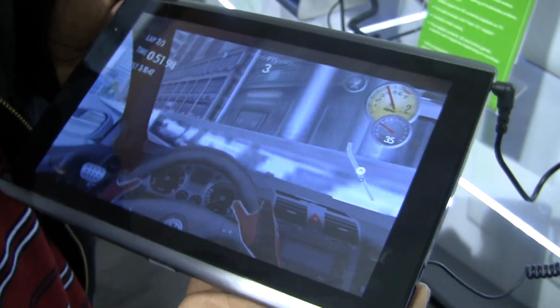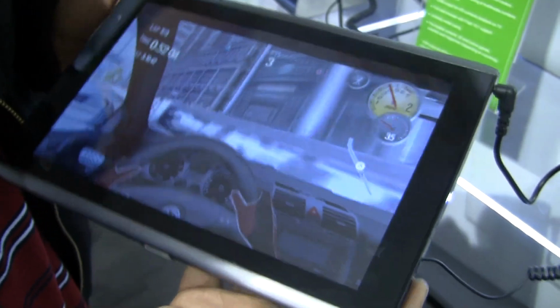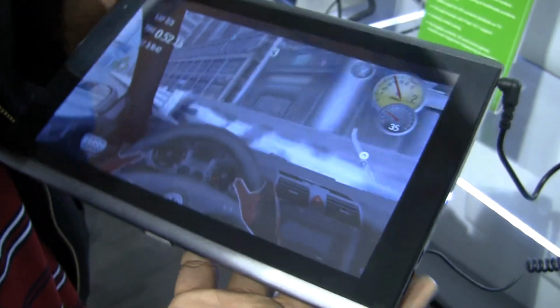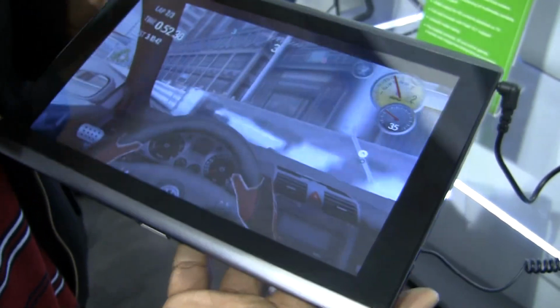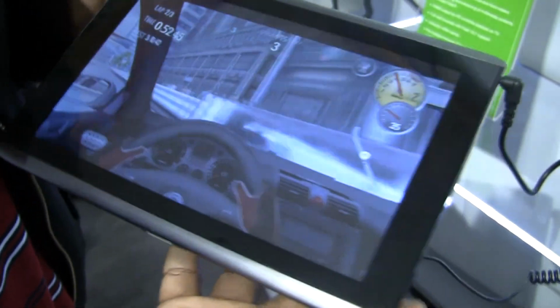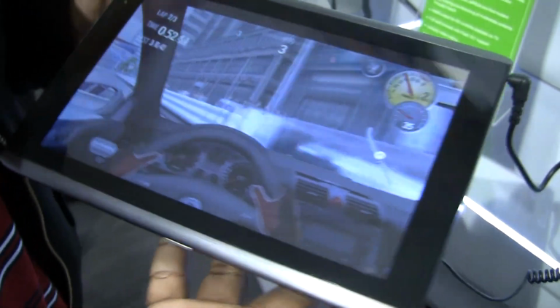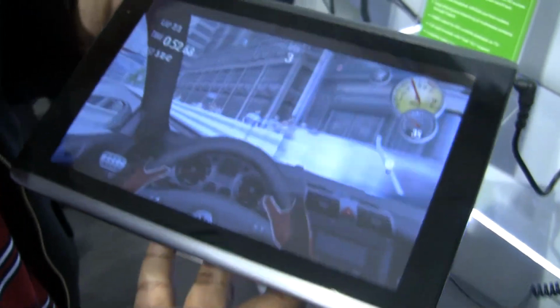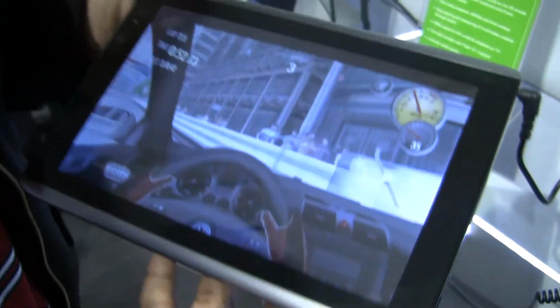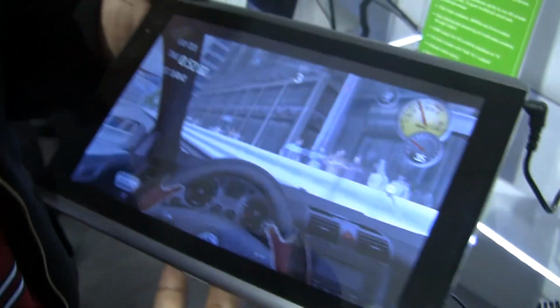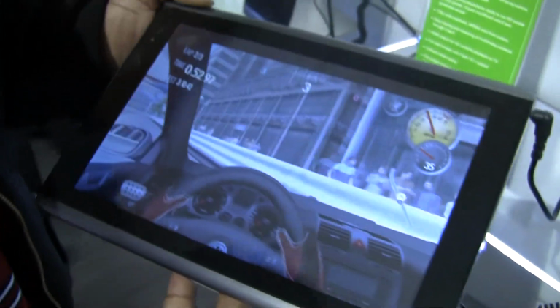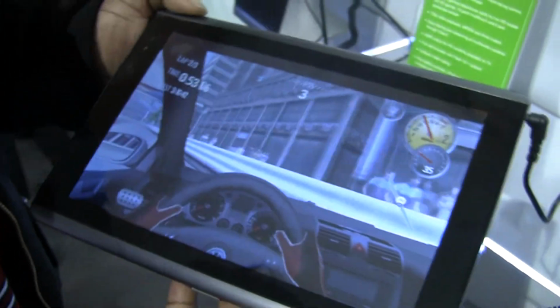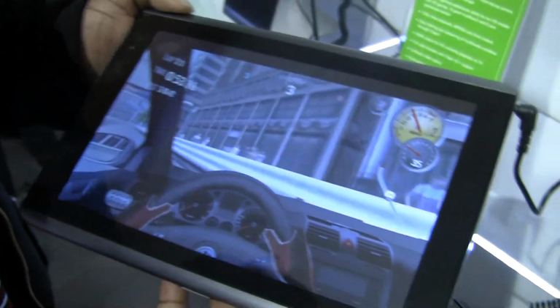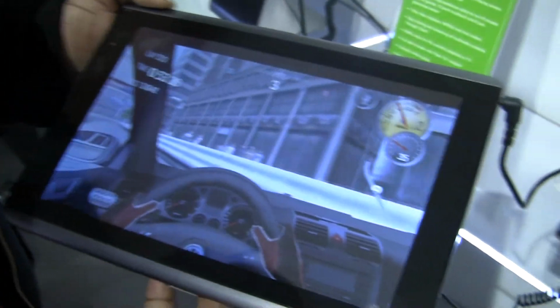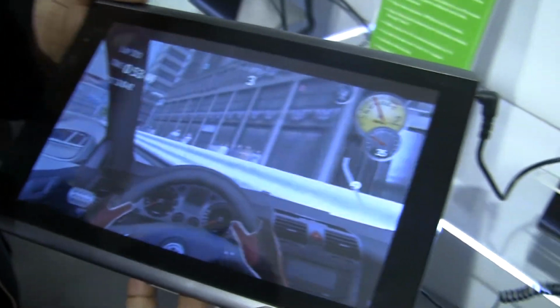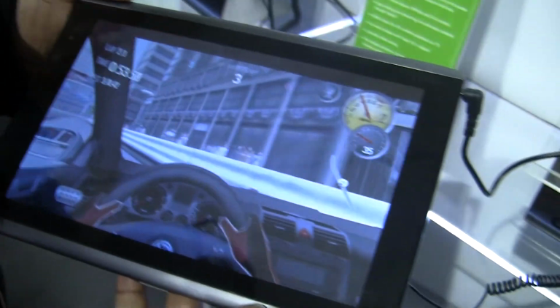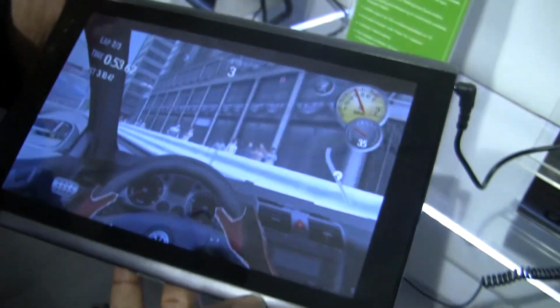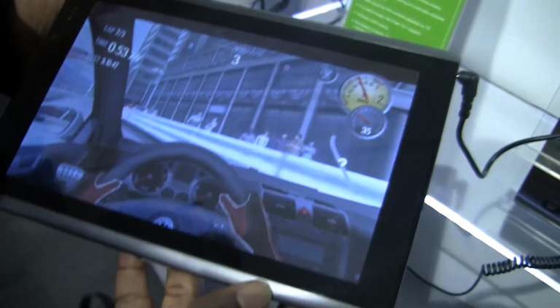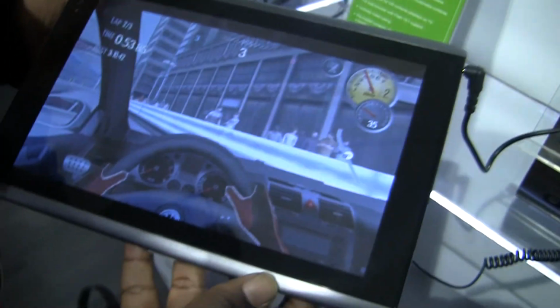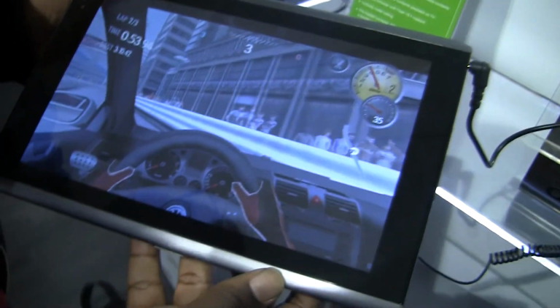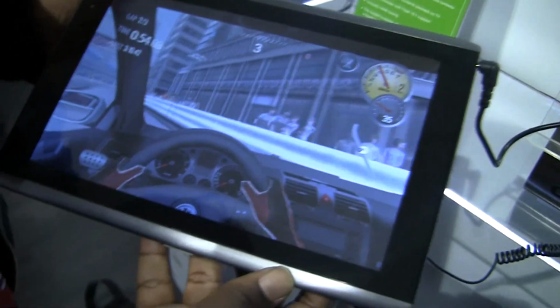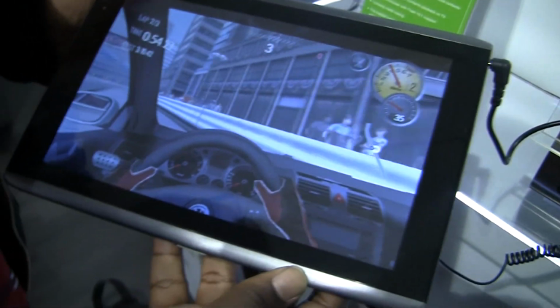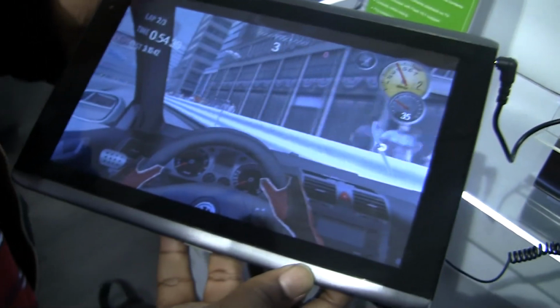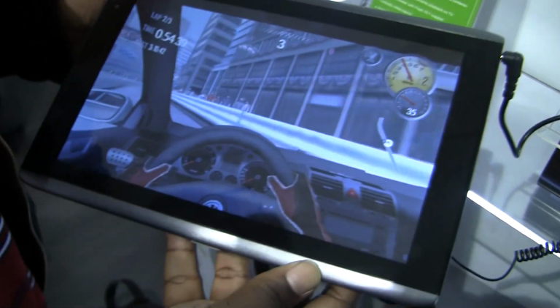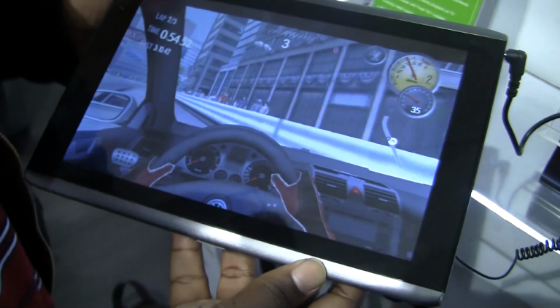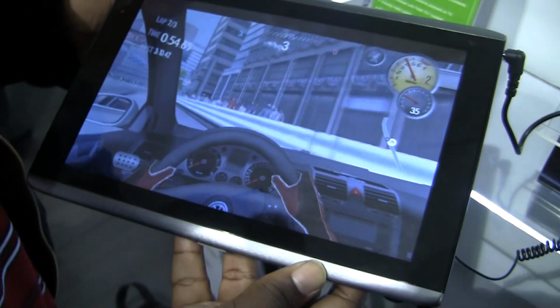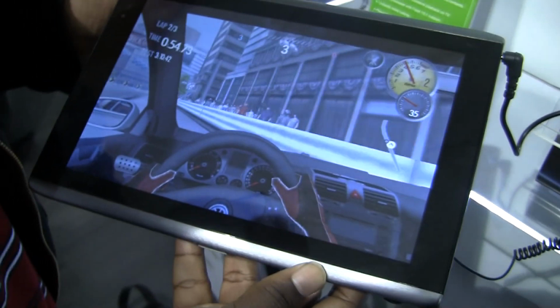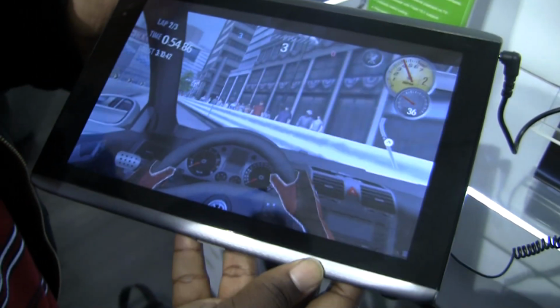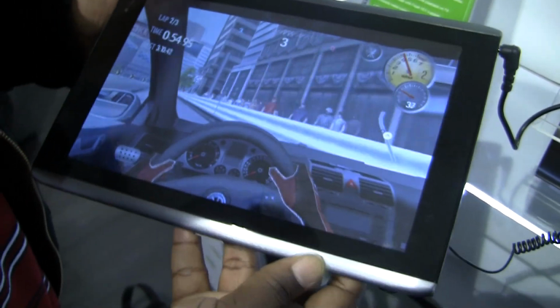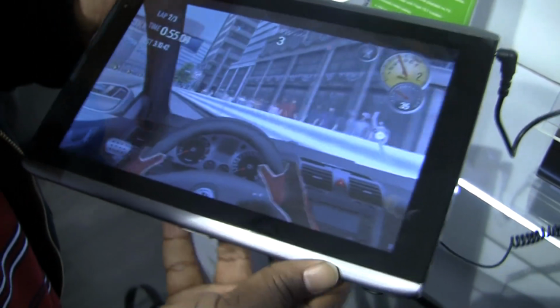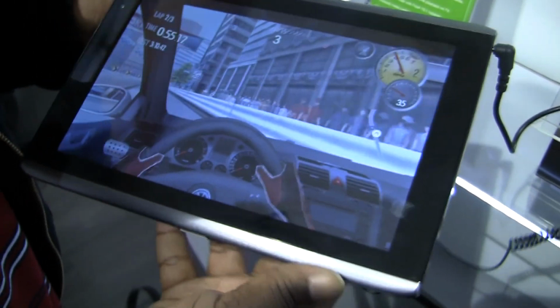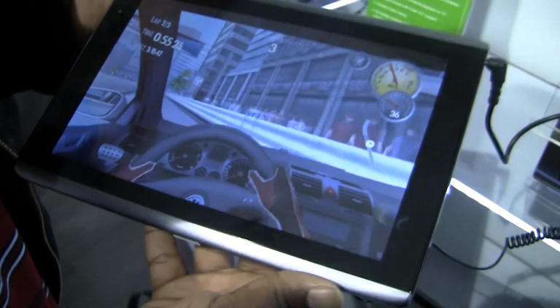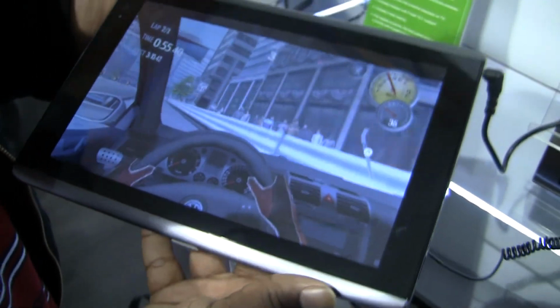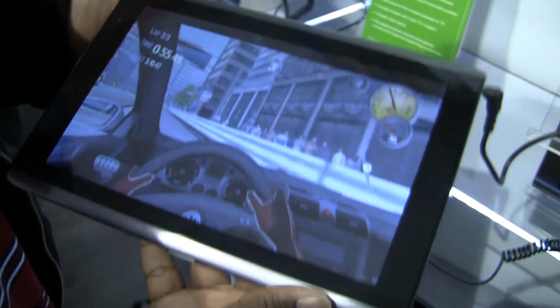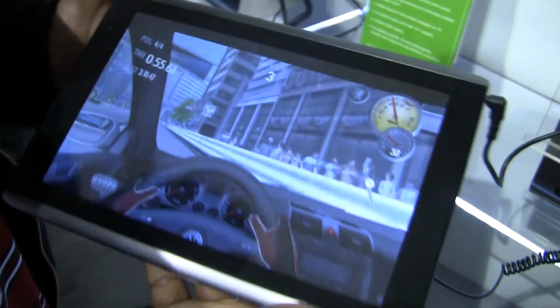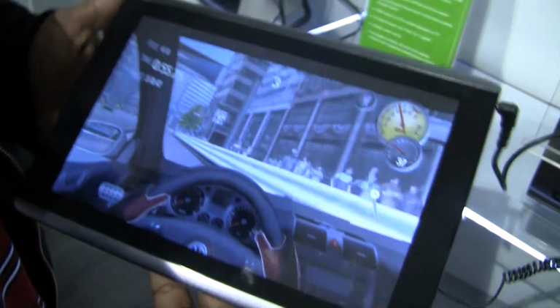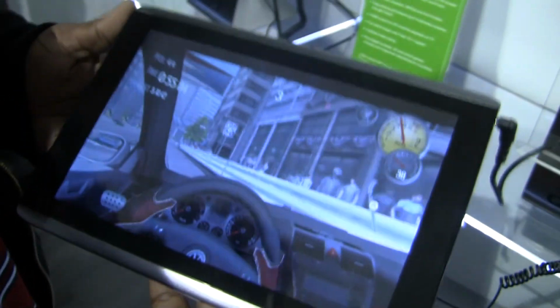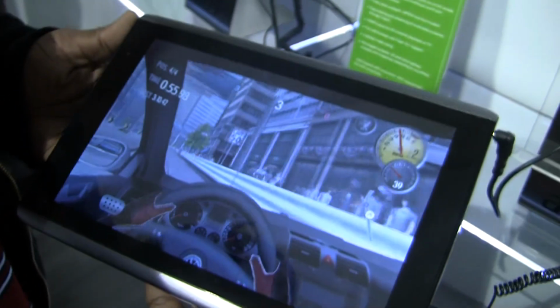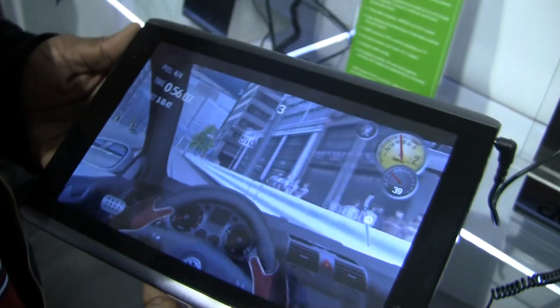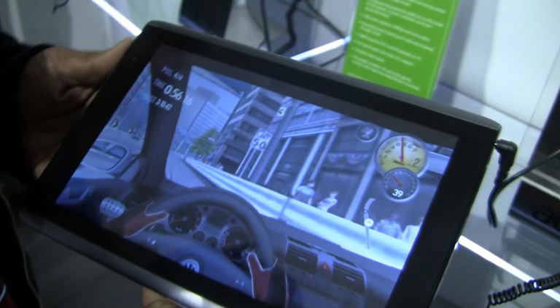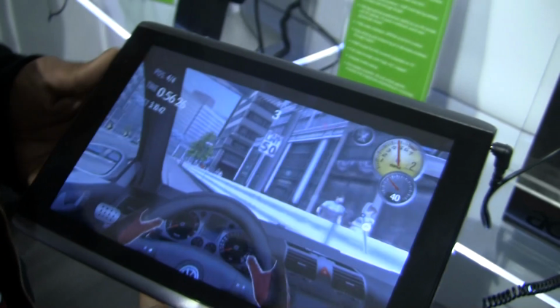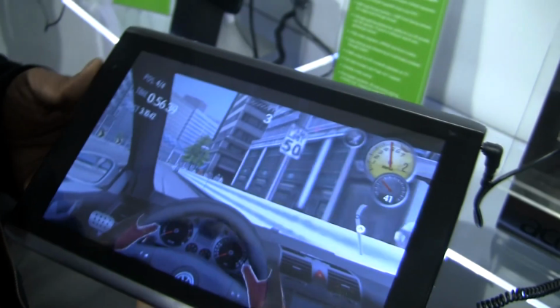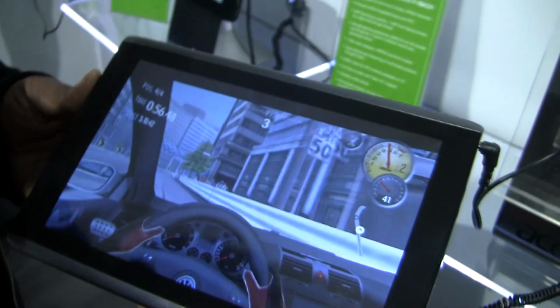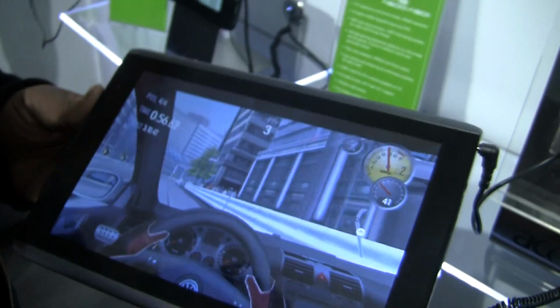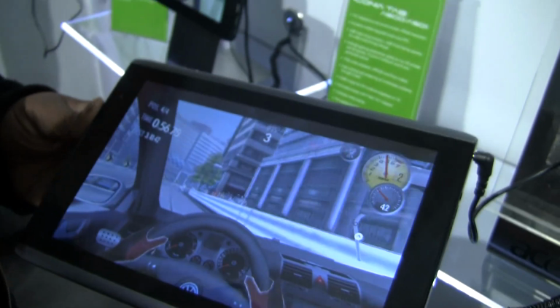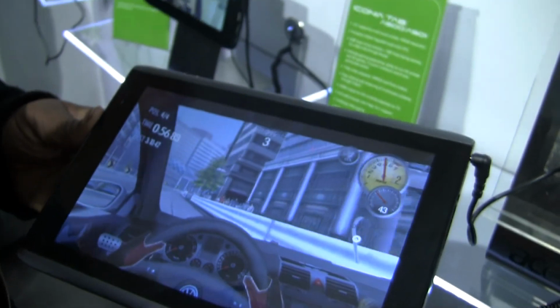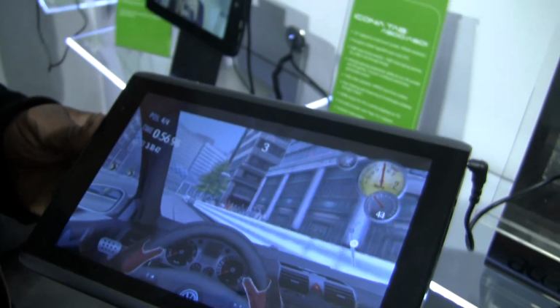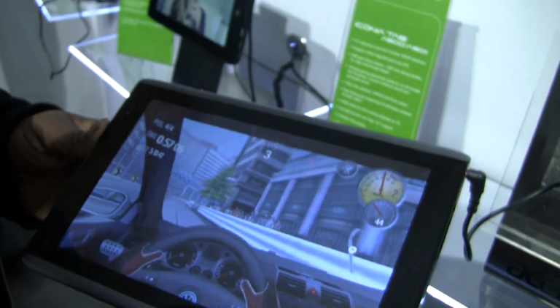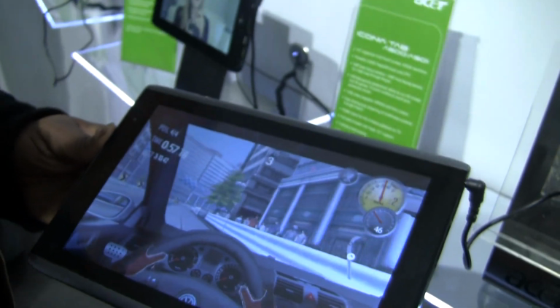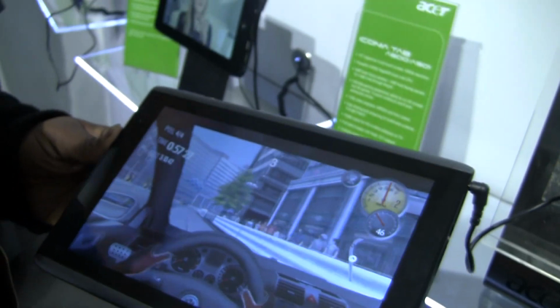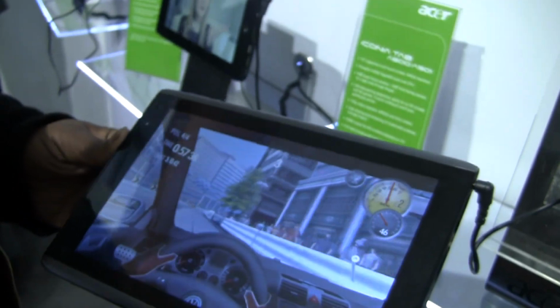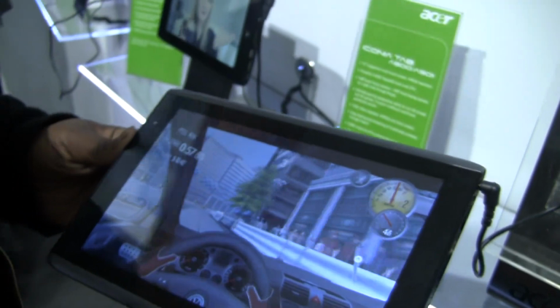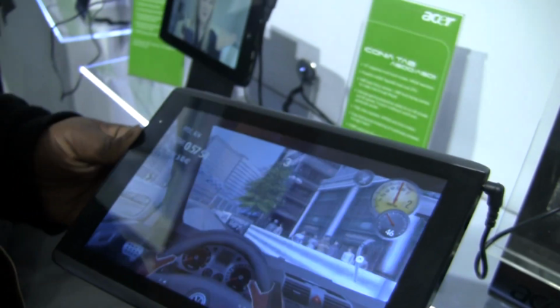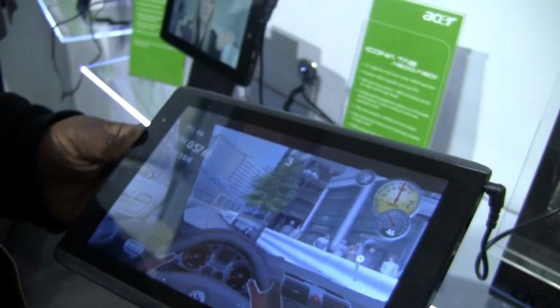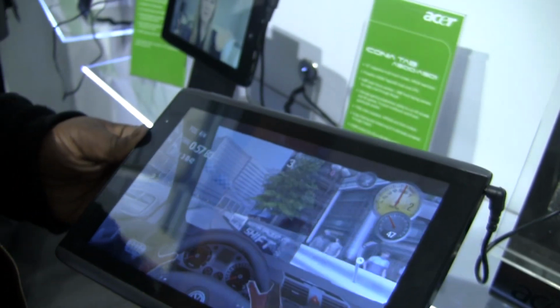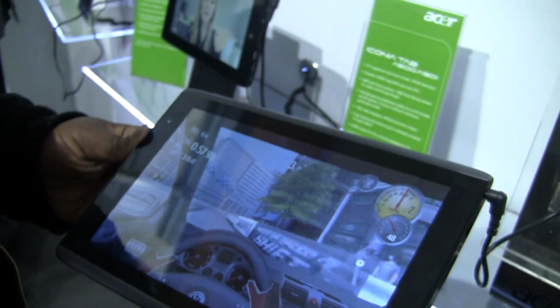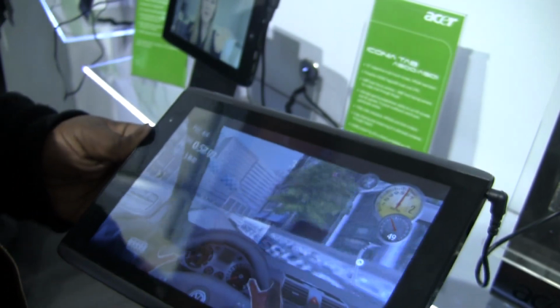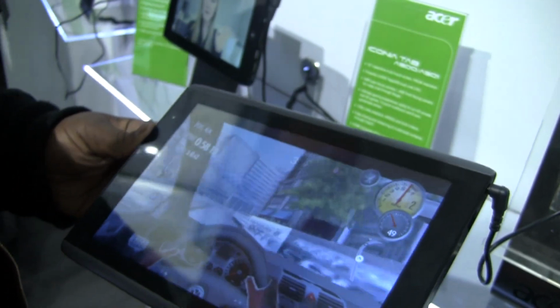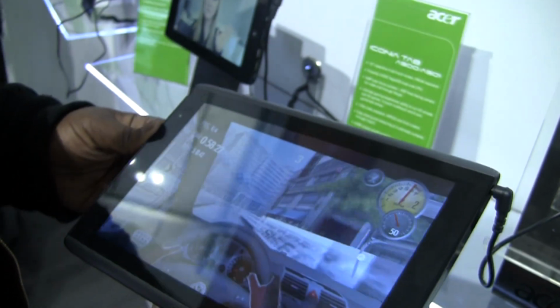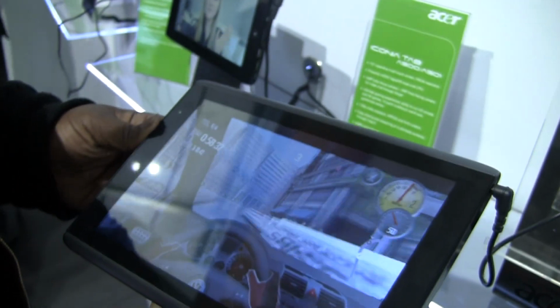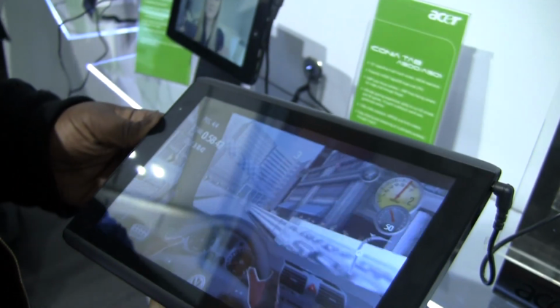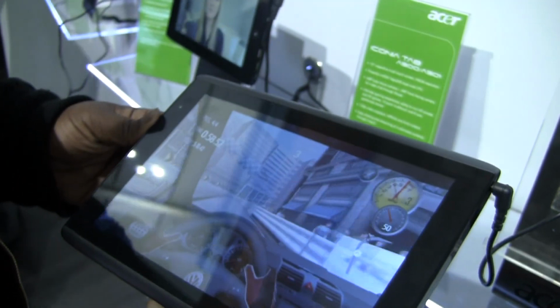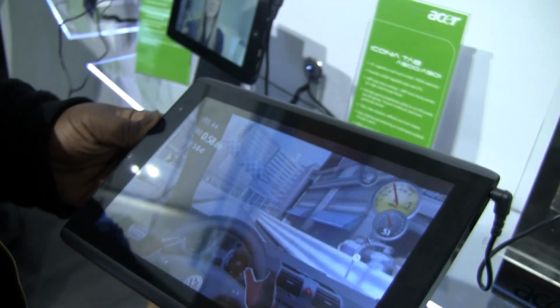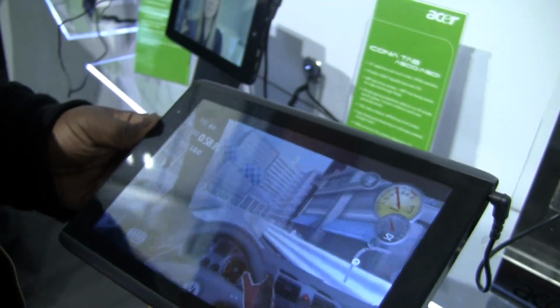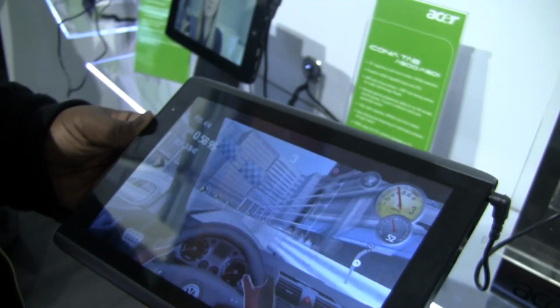Hey guys, it's Quentin with FanJerd.com standing here with the Acer Iconia Tab A500. This is the 10-inch version — they also have a 7-inch version.